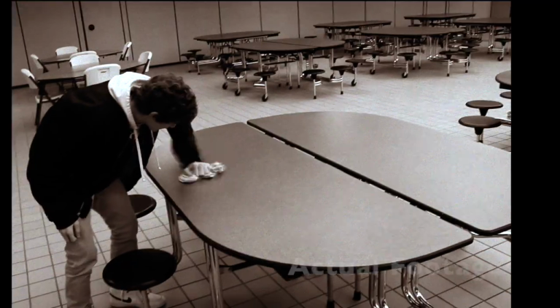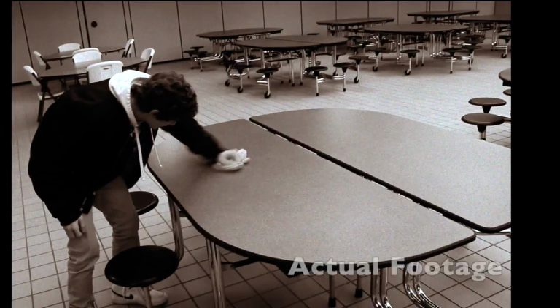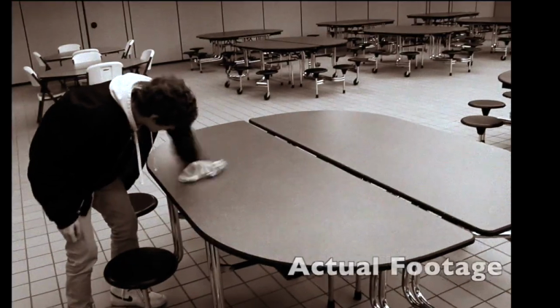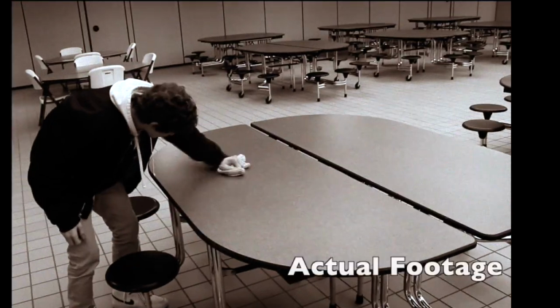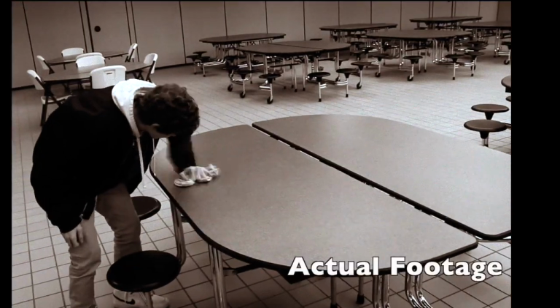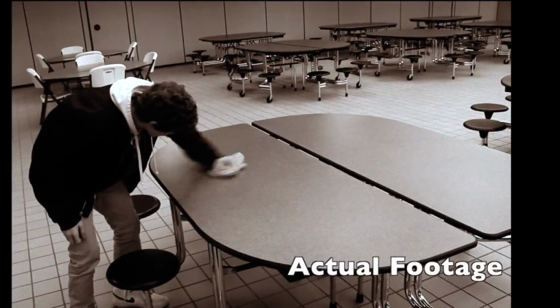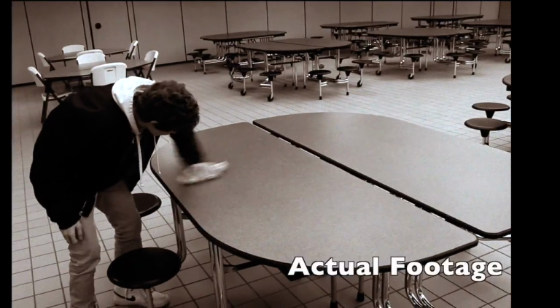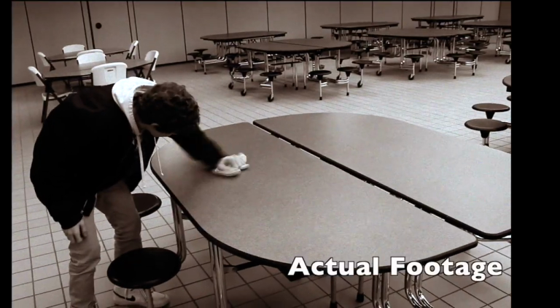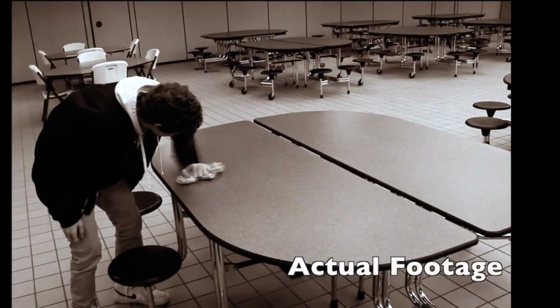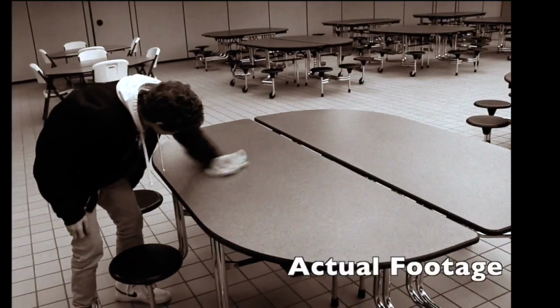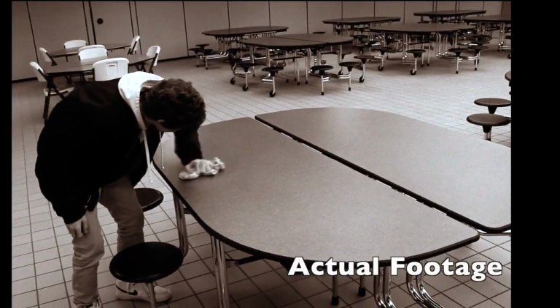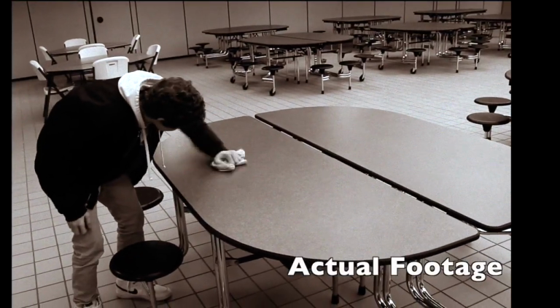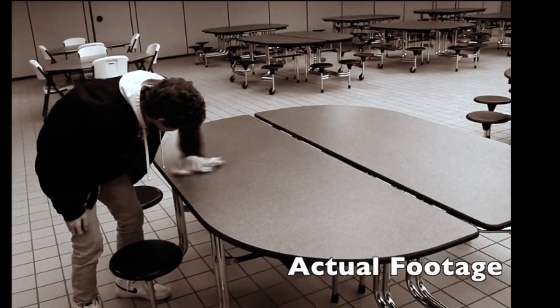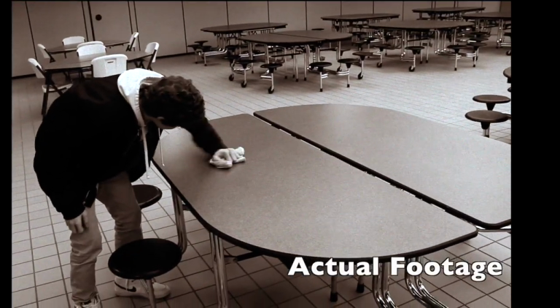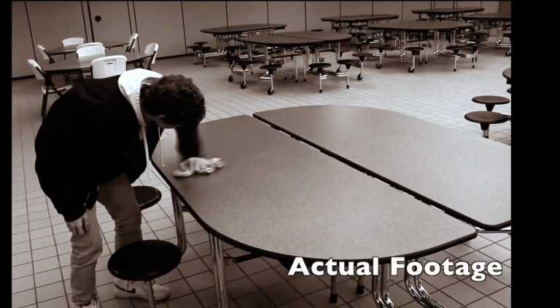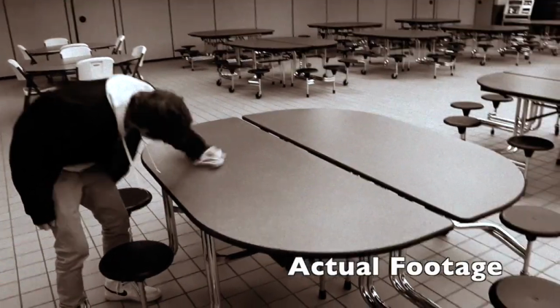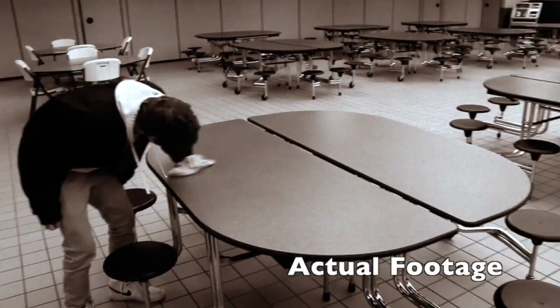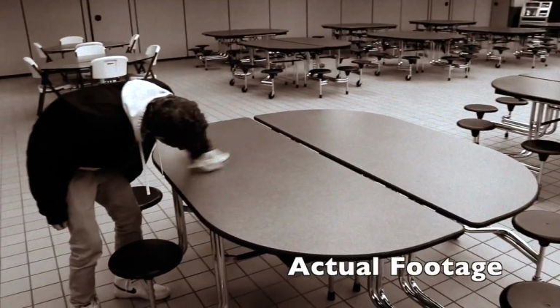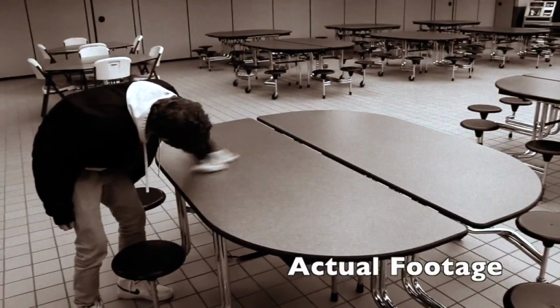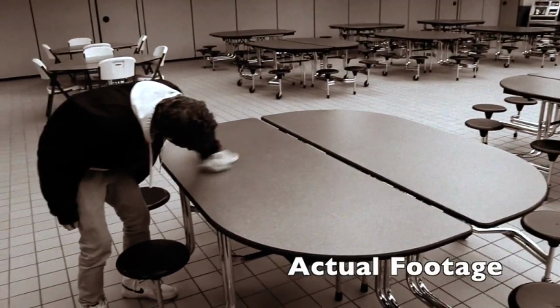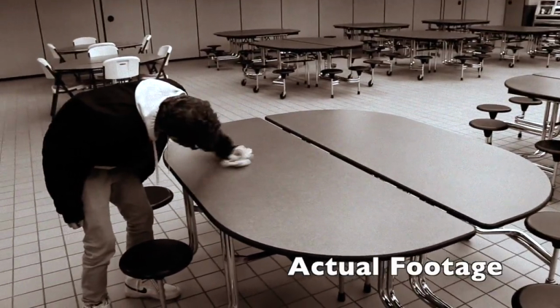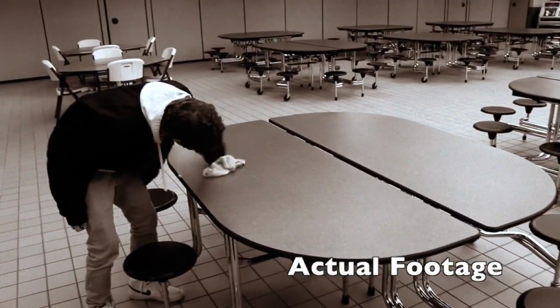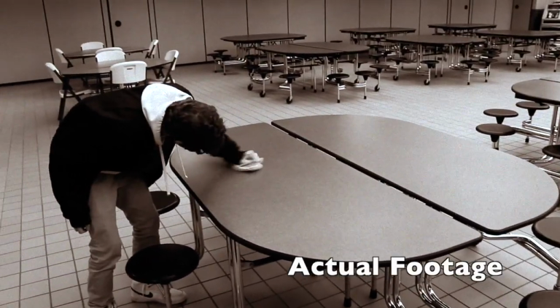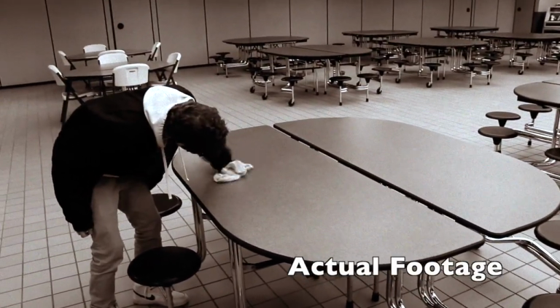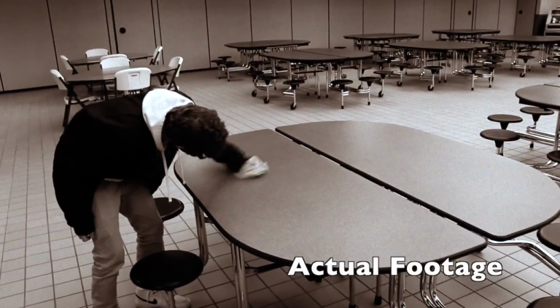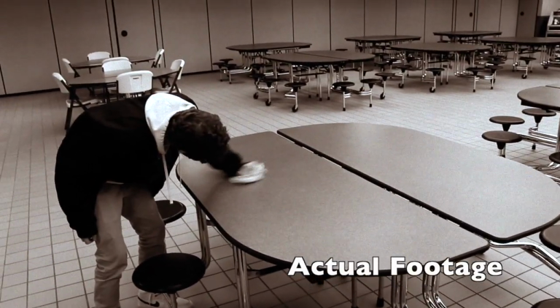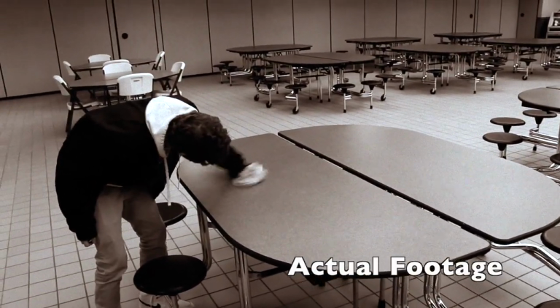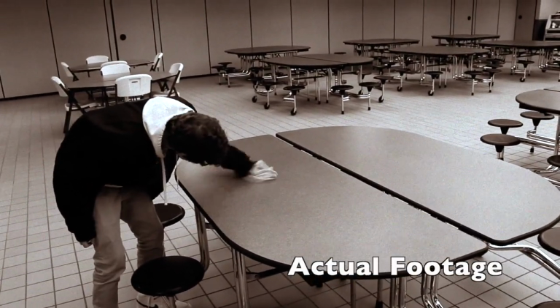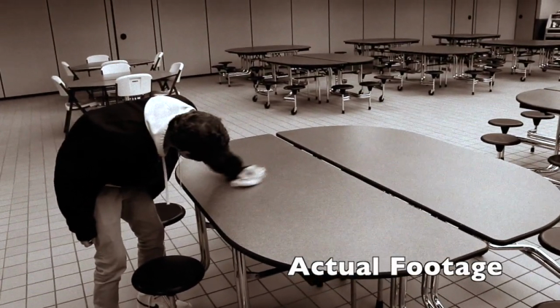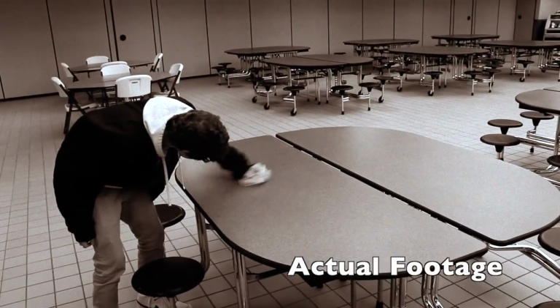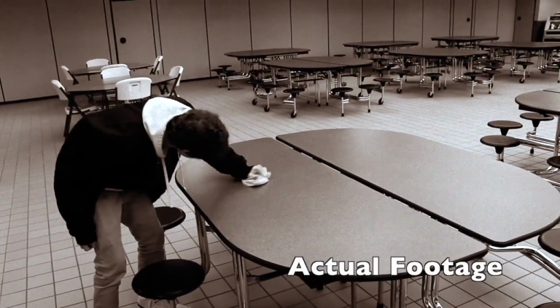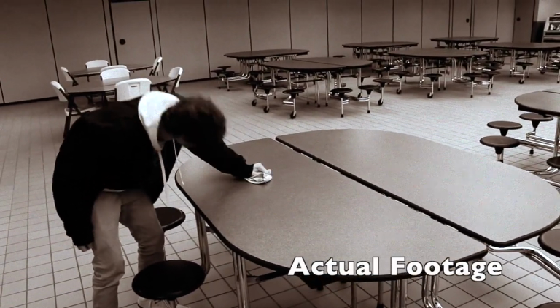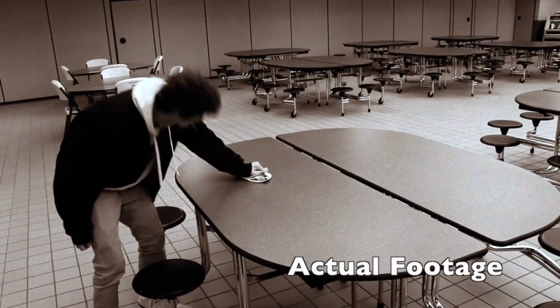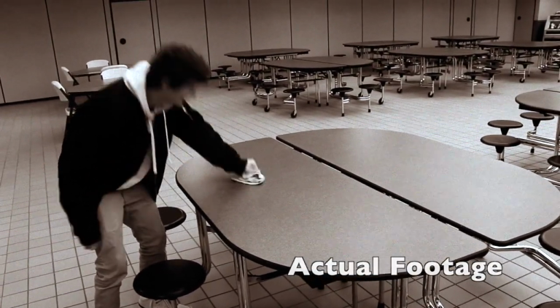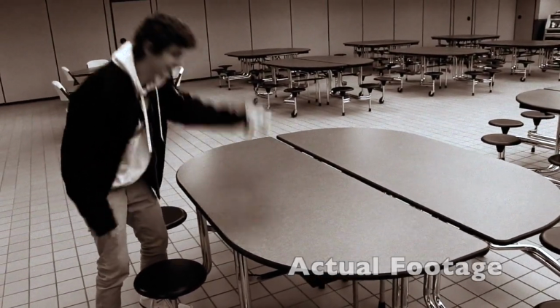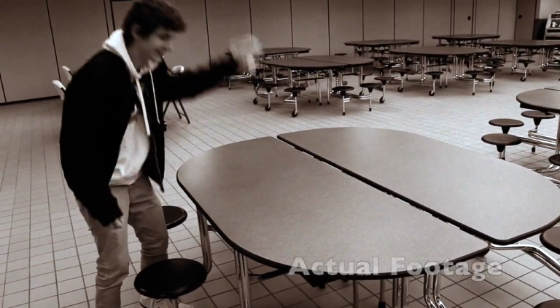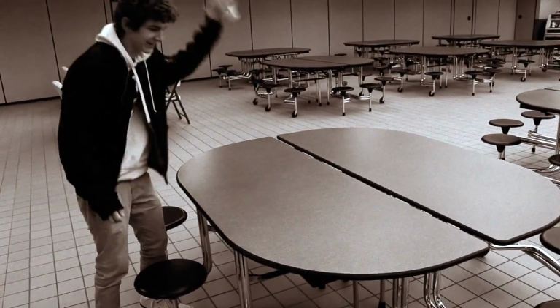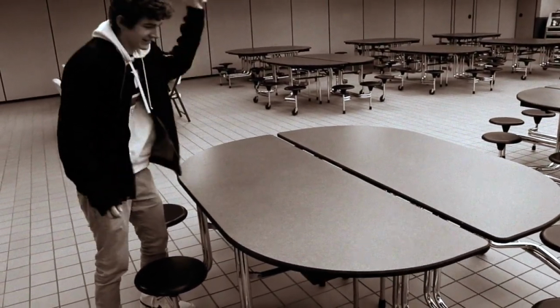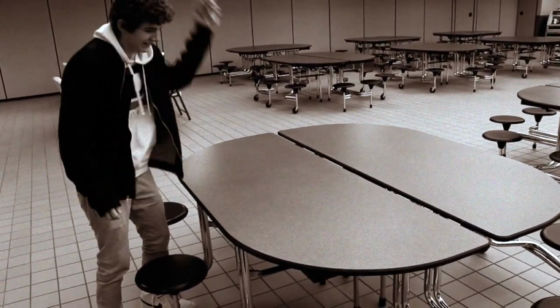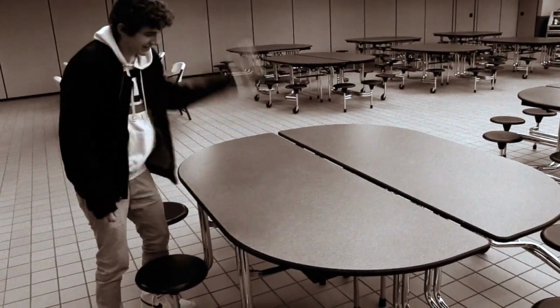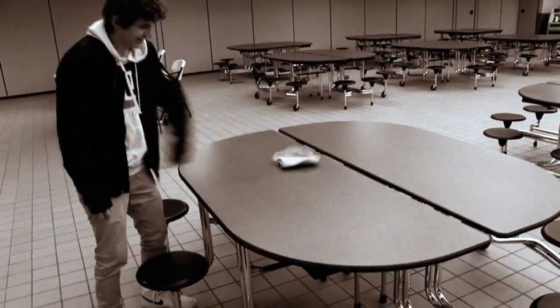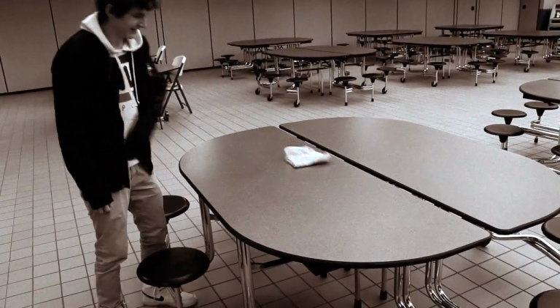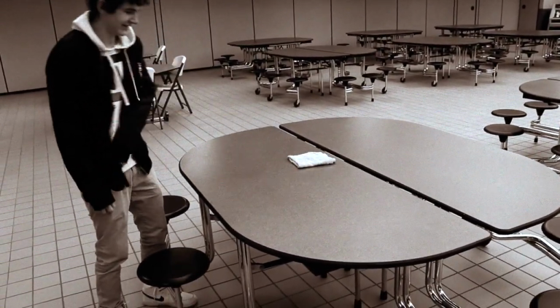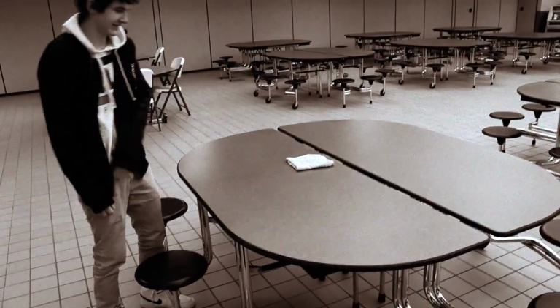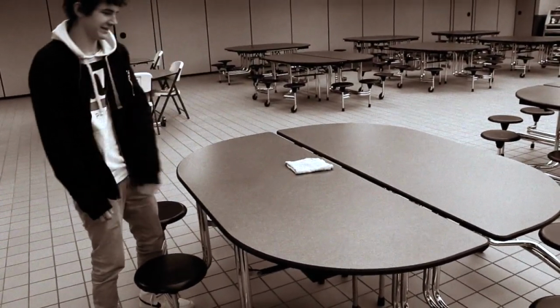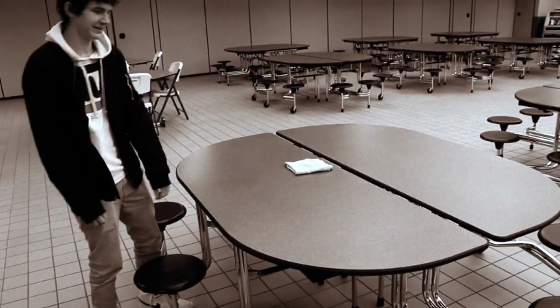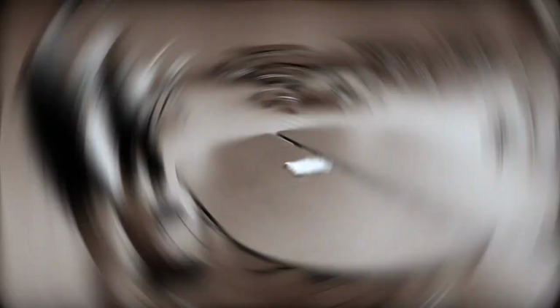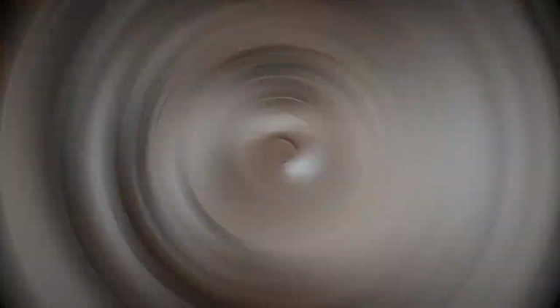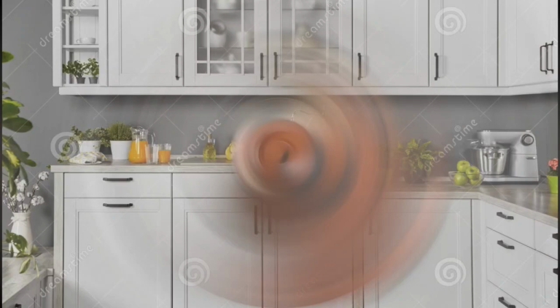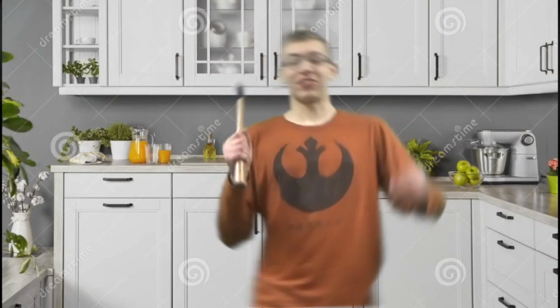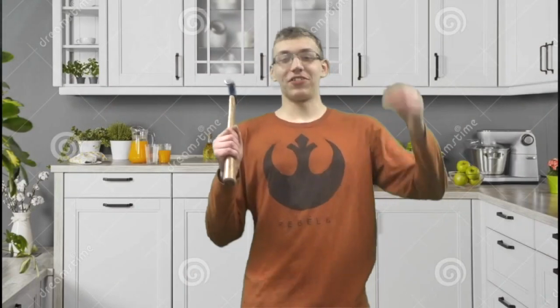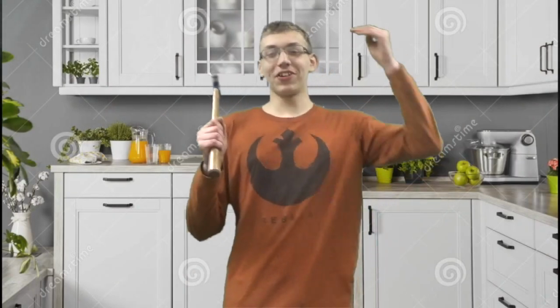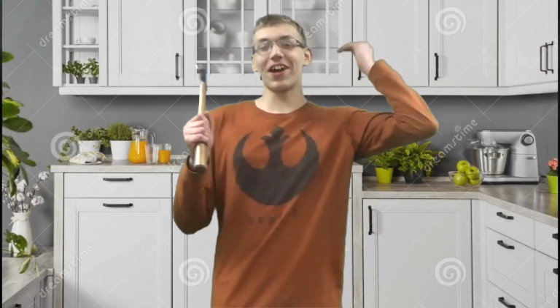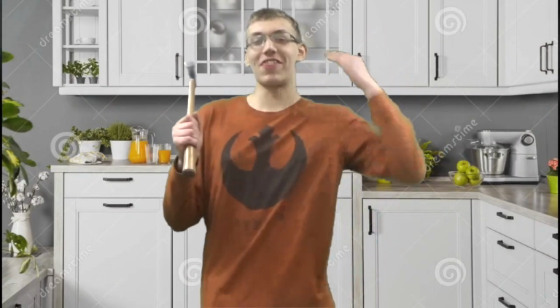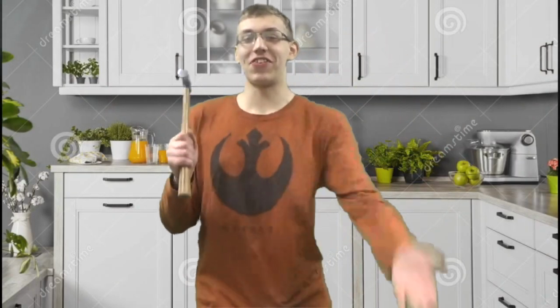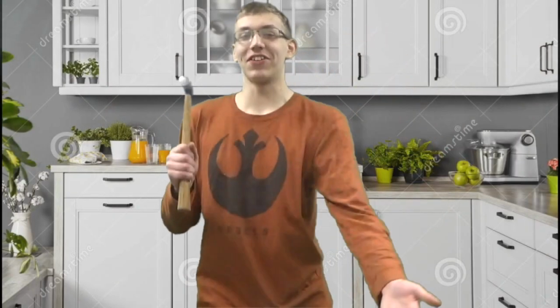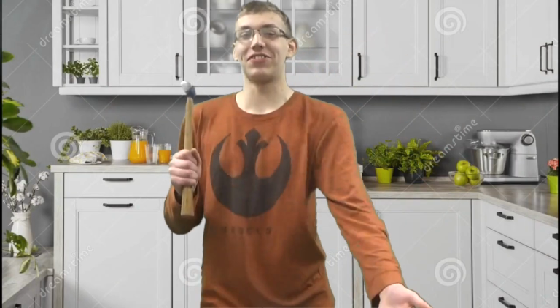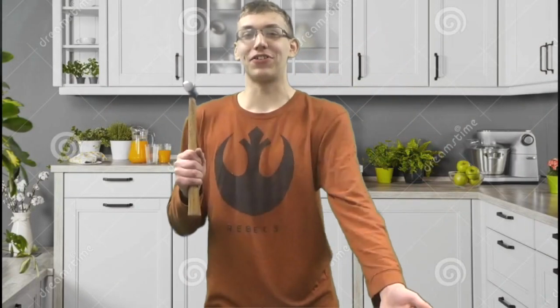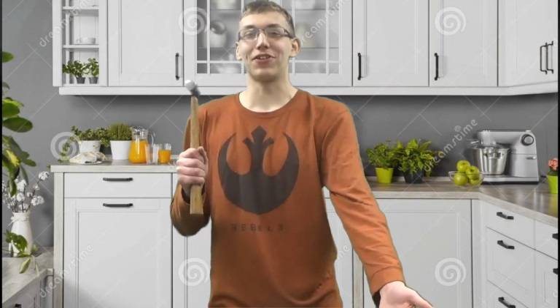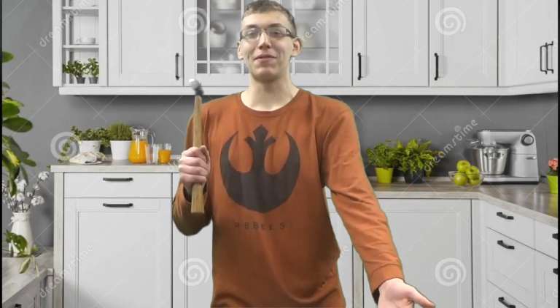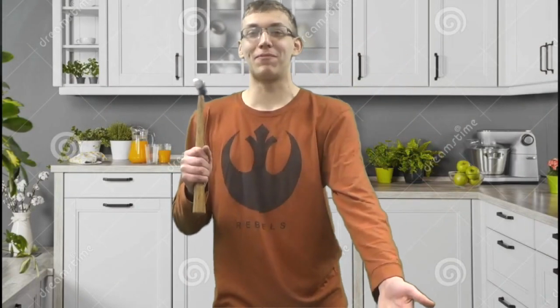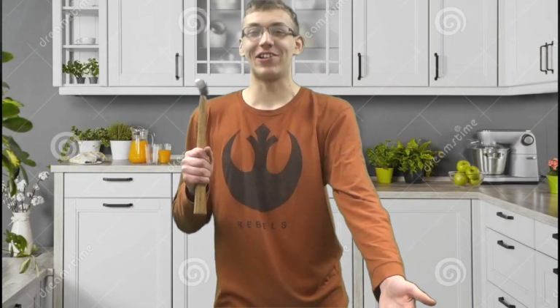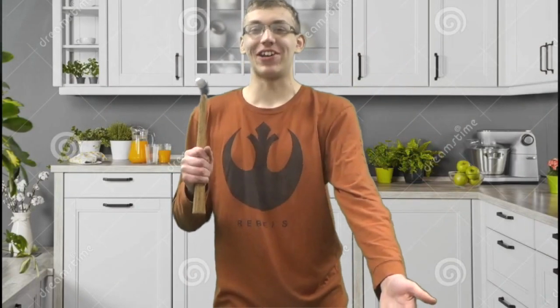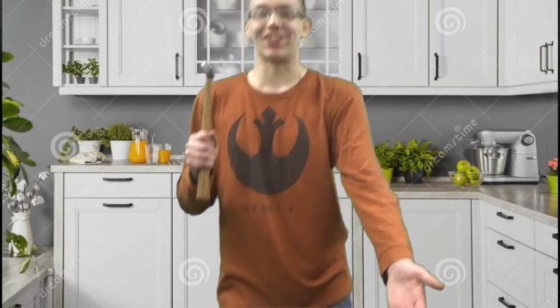Tired of all those dirty, hard-to-clean plates and dishes? Ever wished there was an easier way? Just look at this dirty plate!